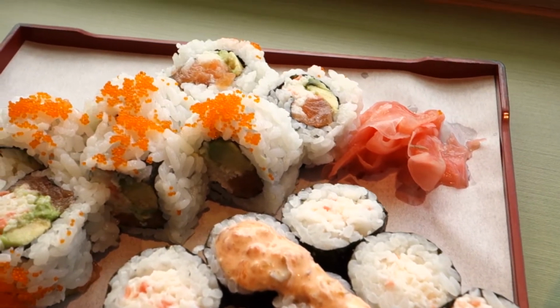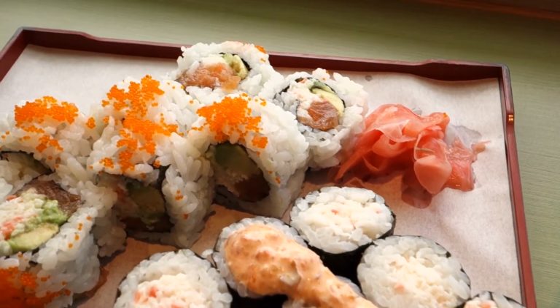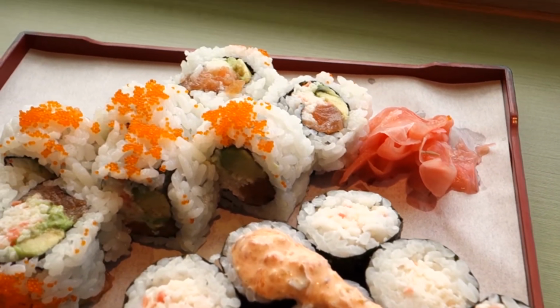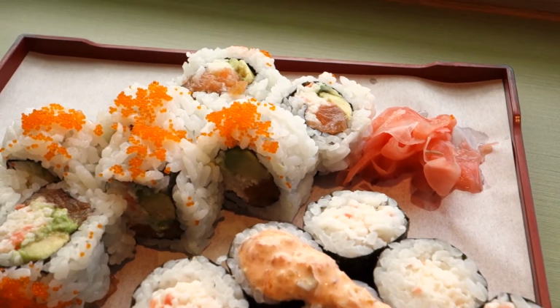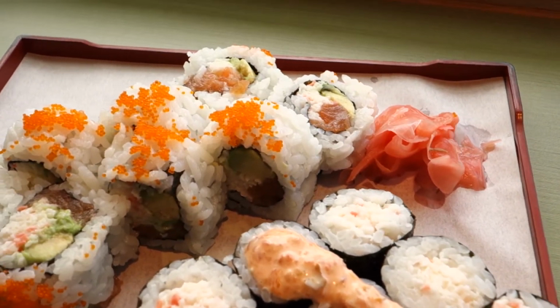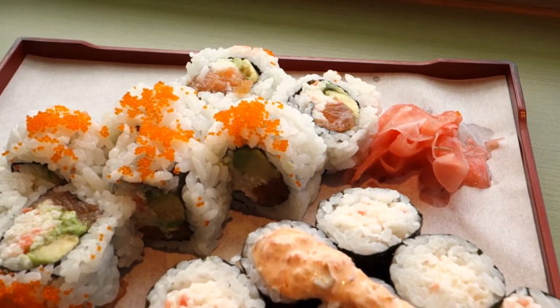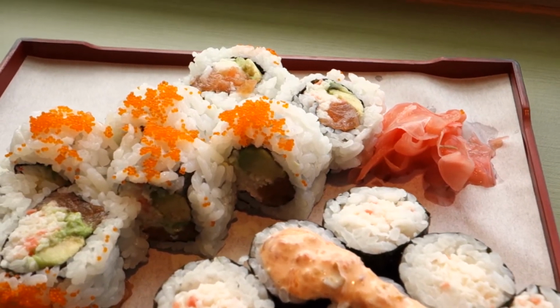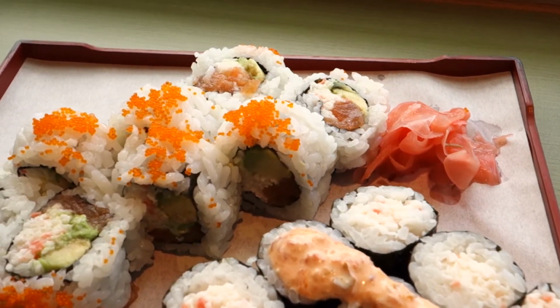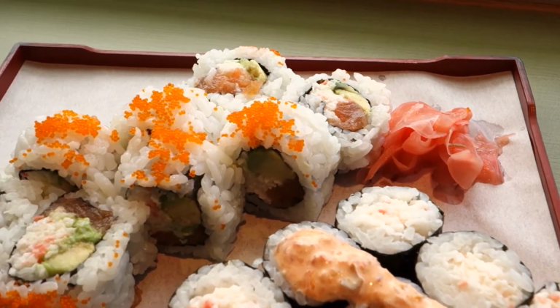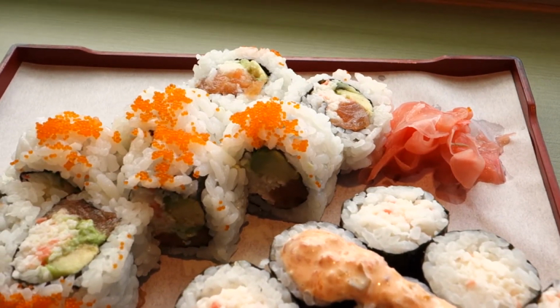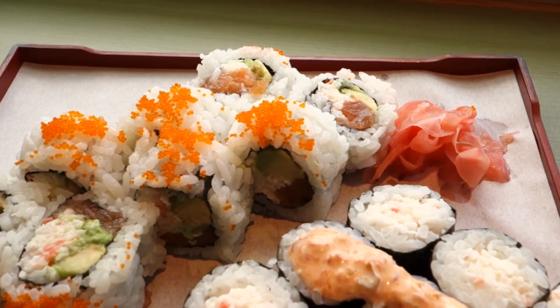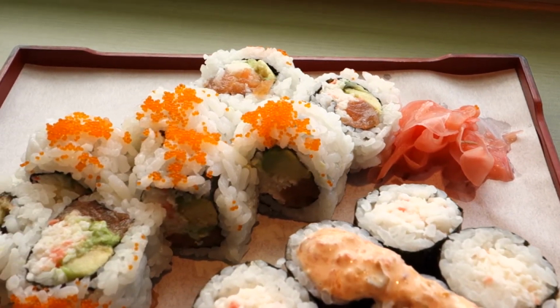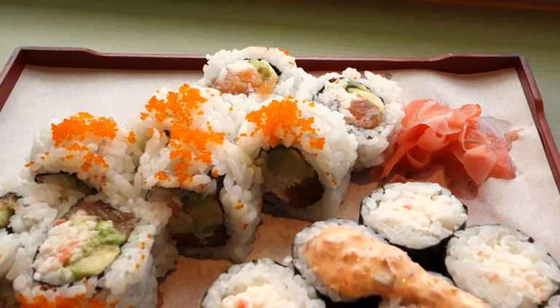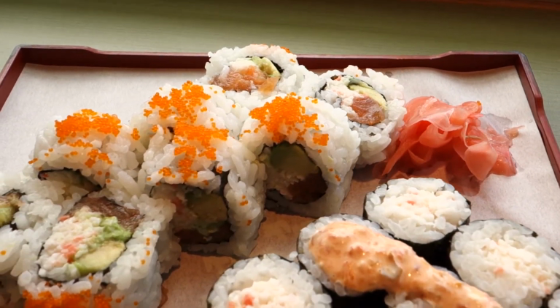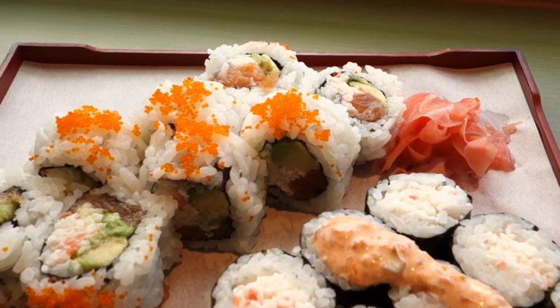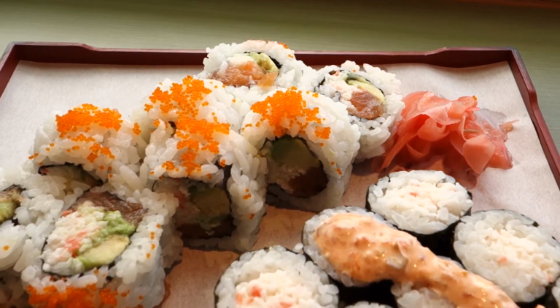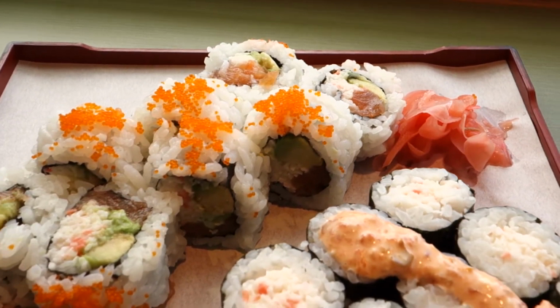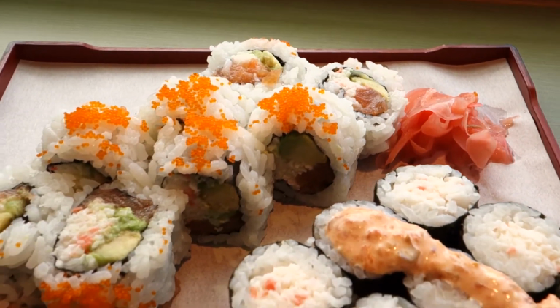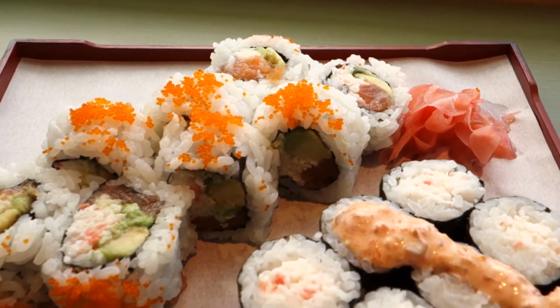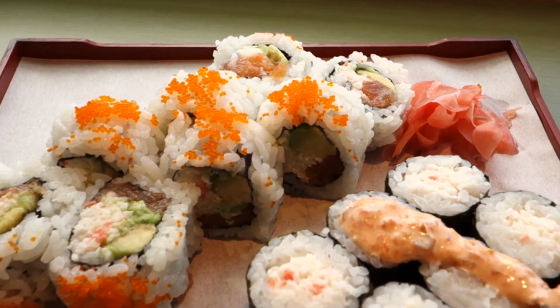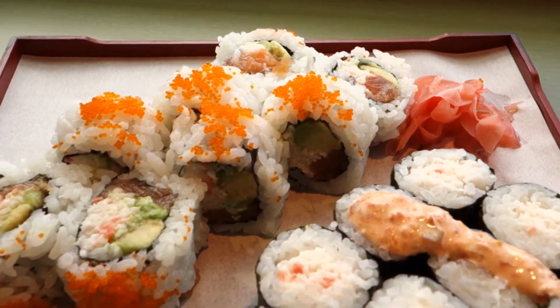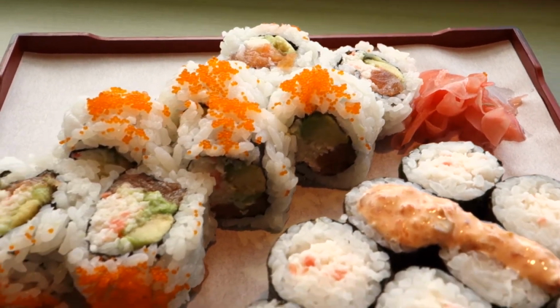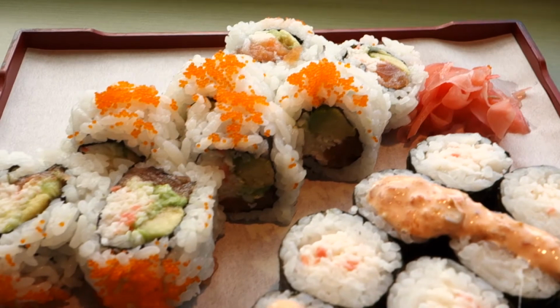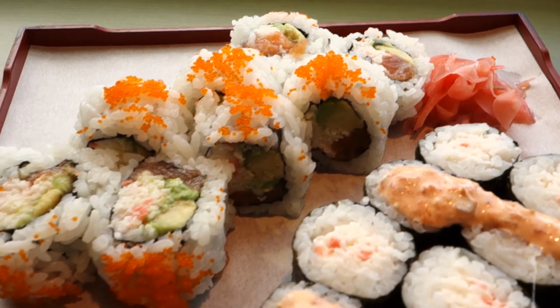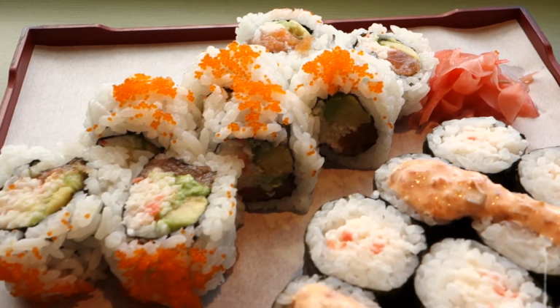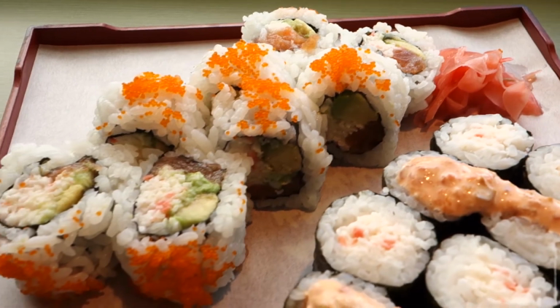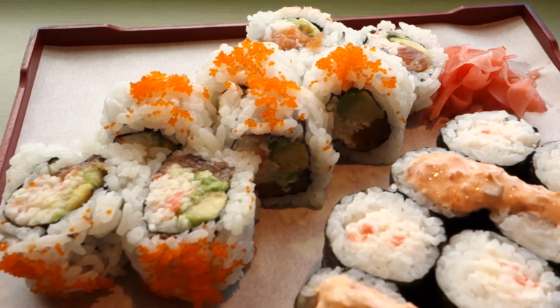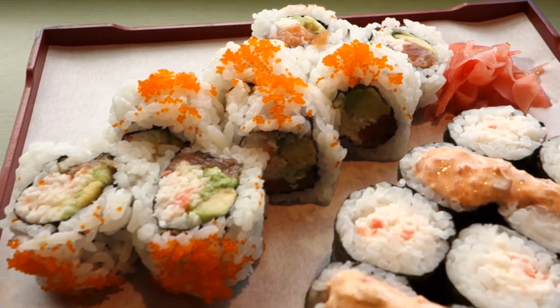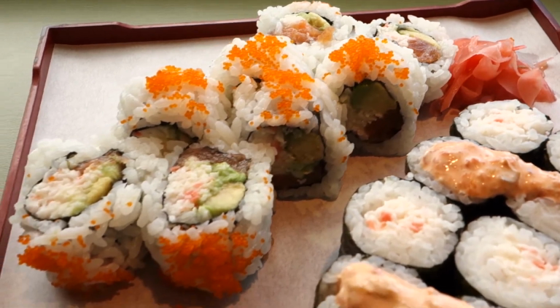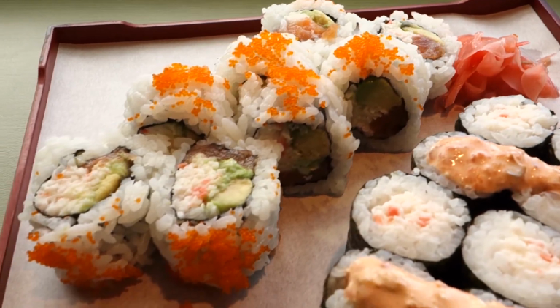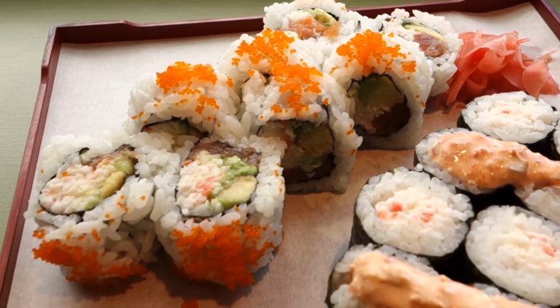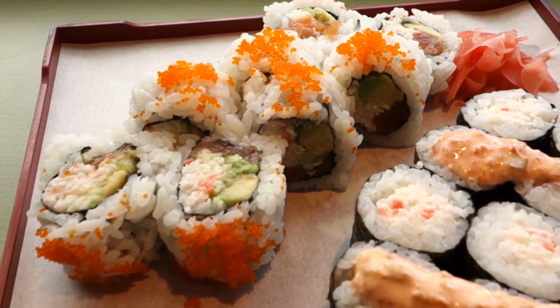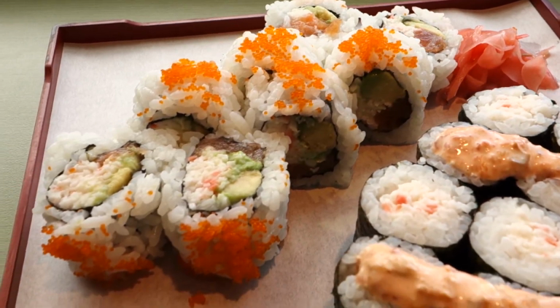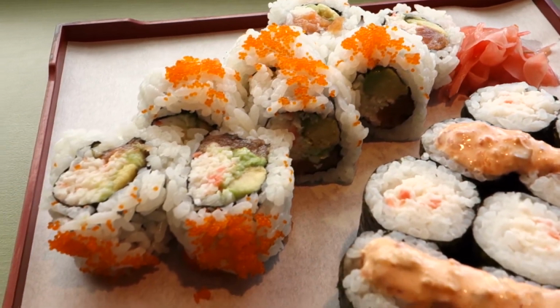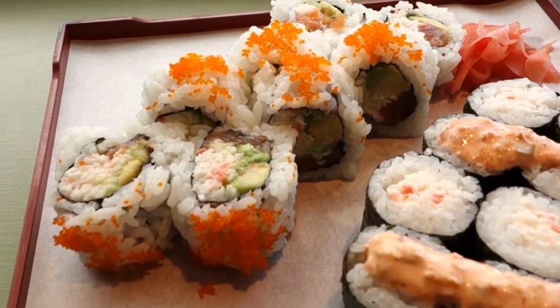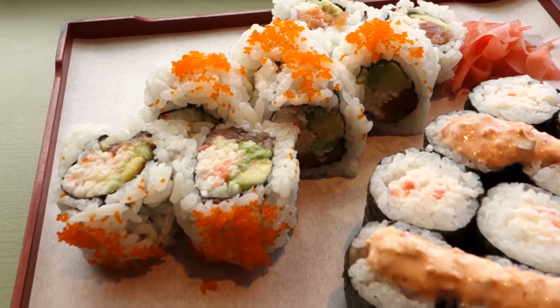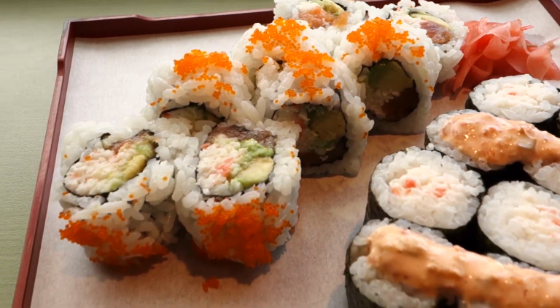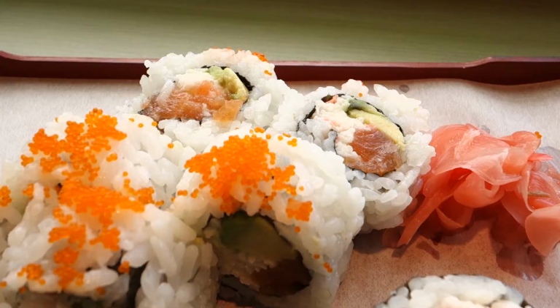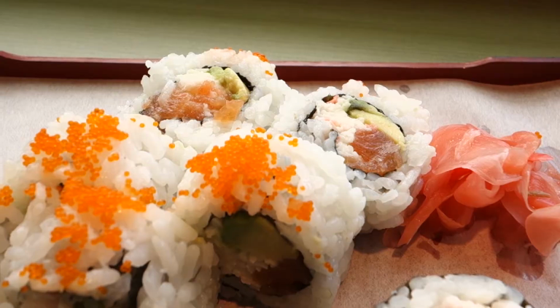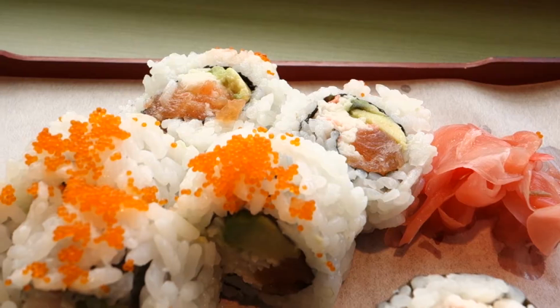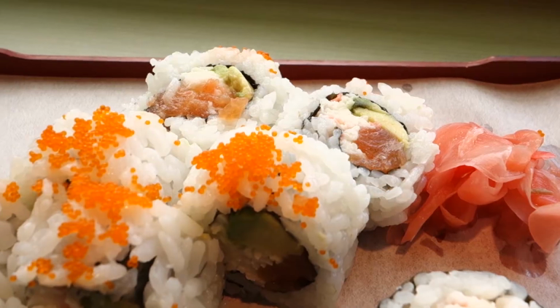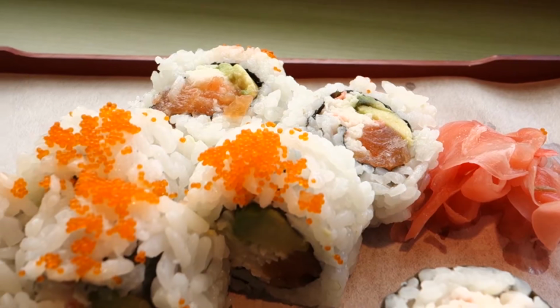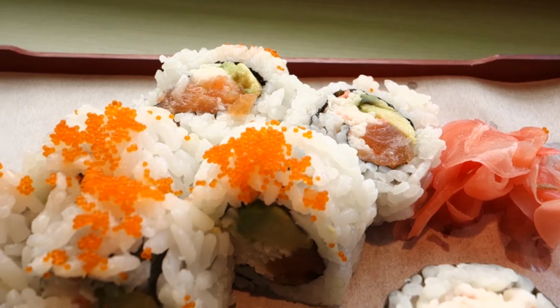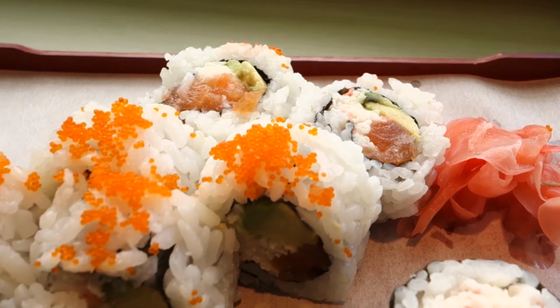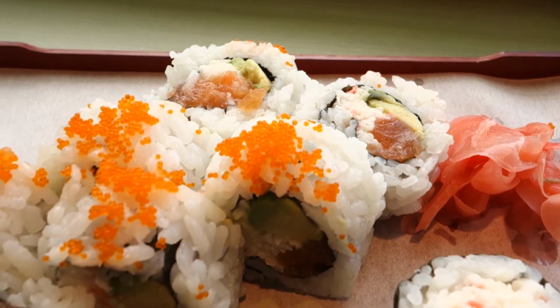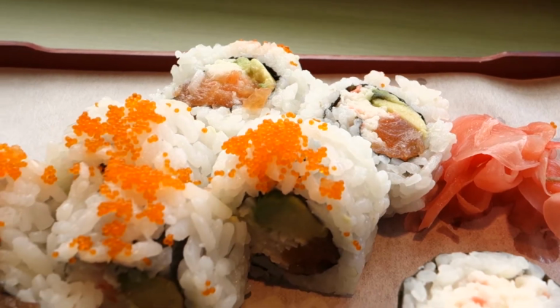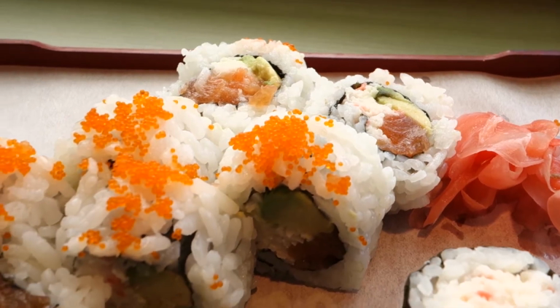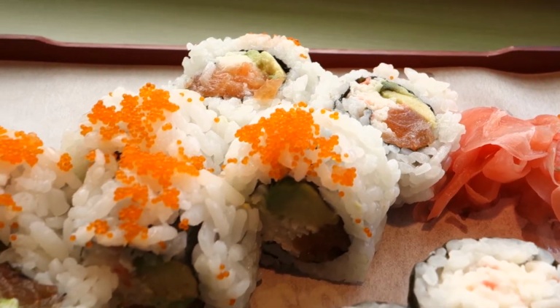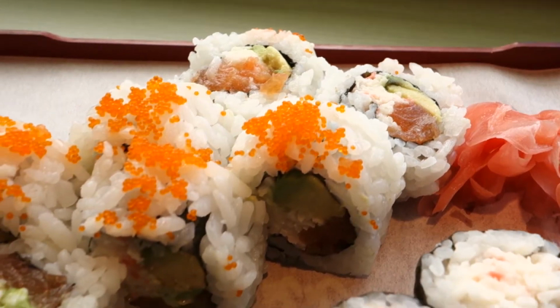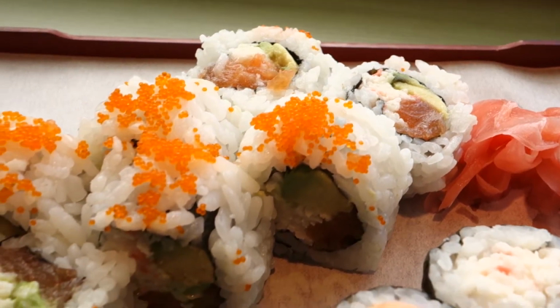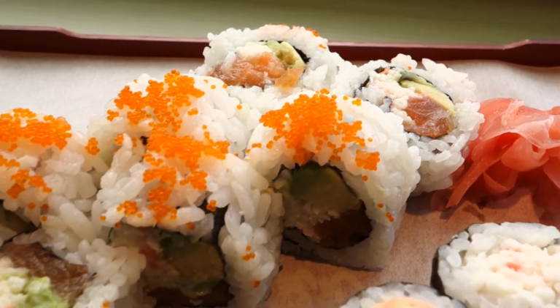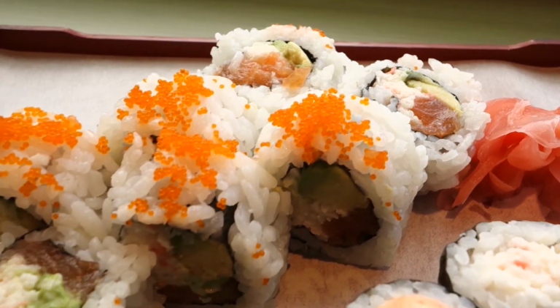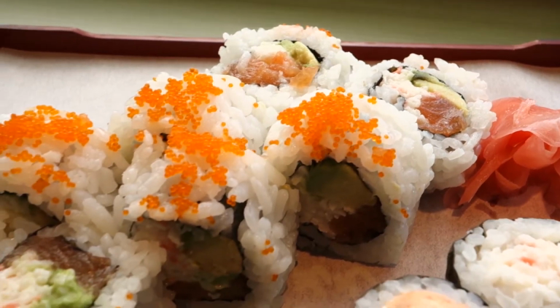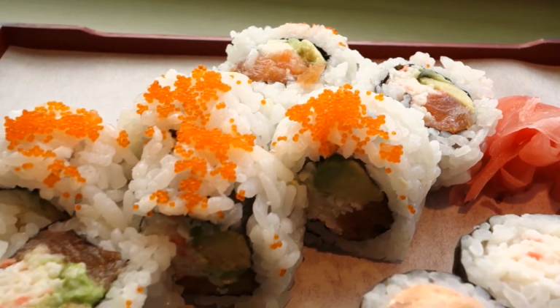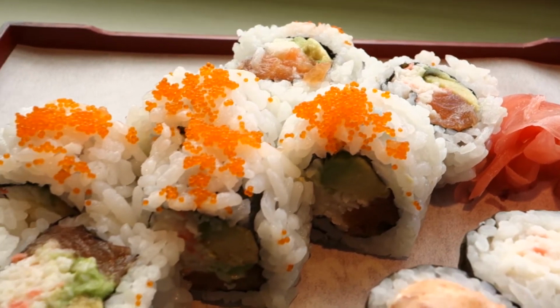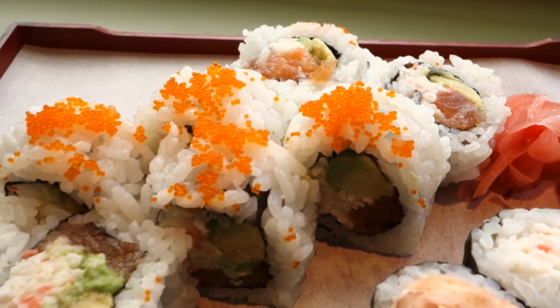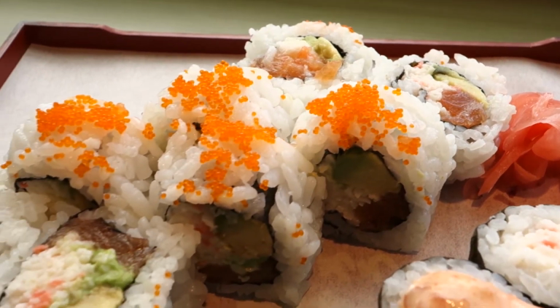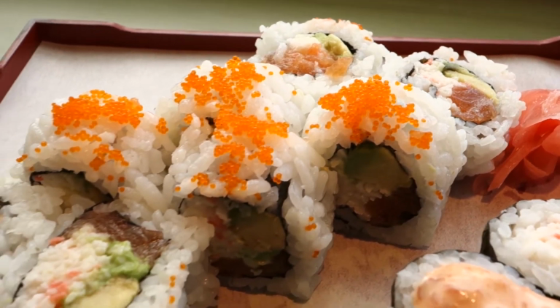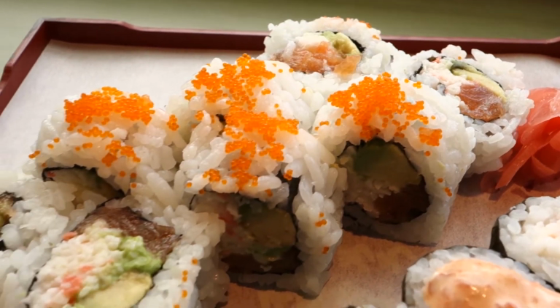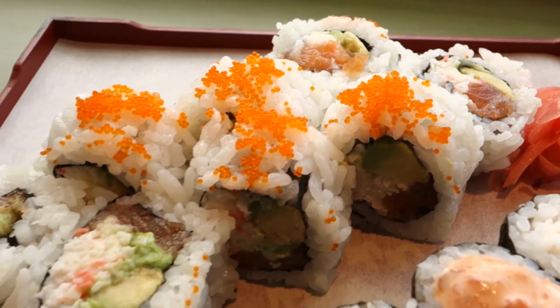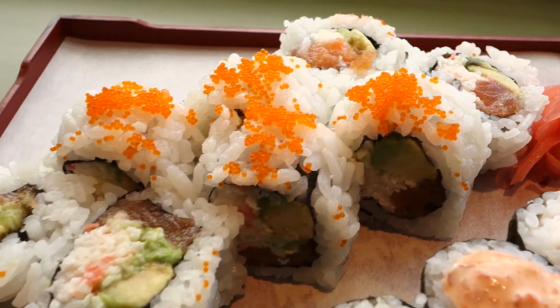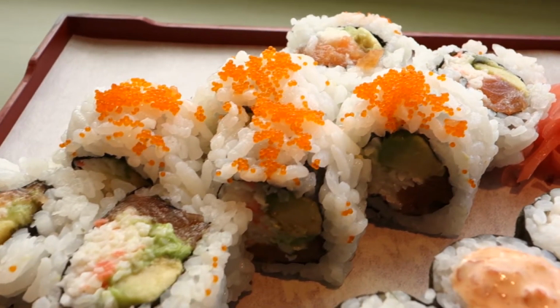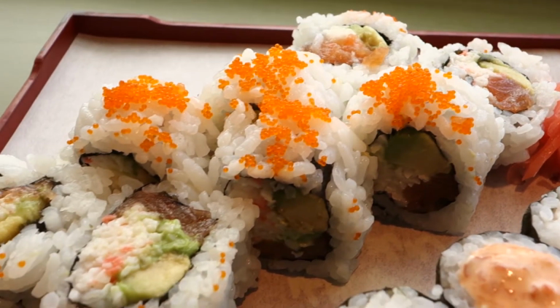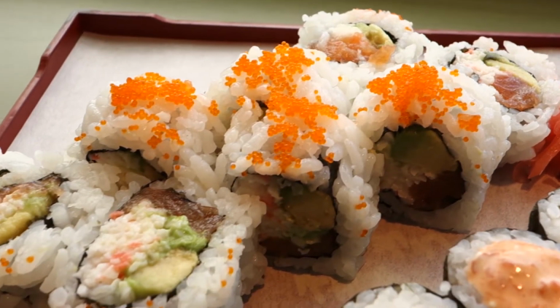So looking forward to trying this food out really soon and hope that you enjoy really good sushi in Vancouver, BC, Canada.